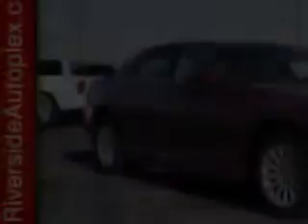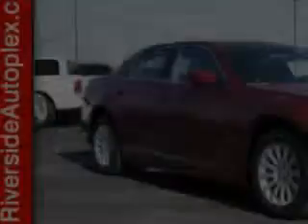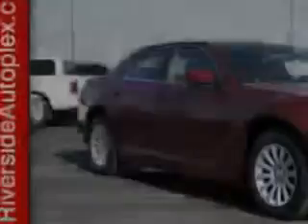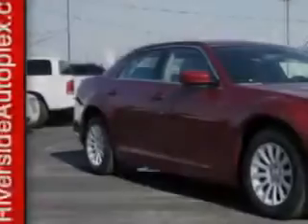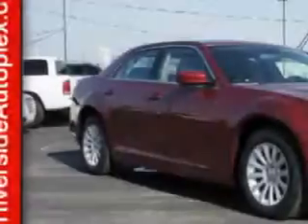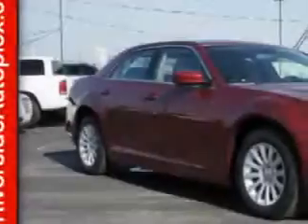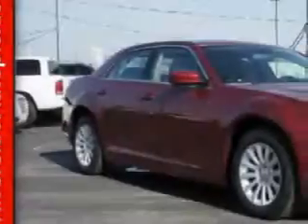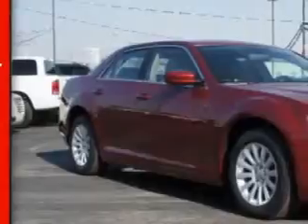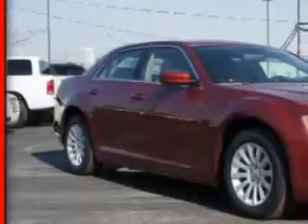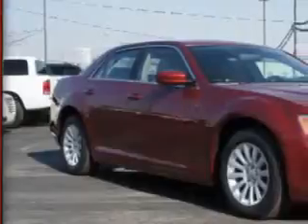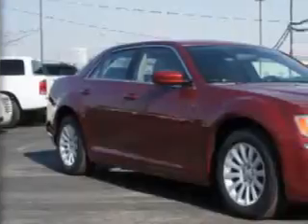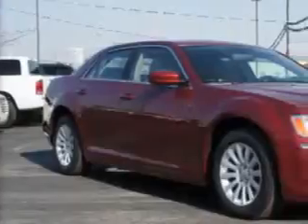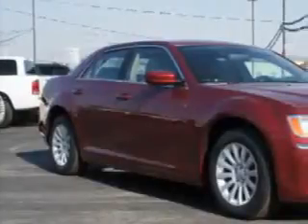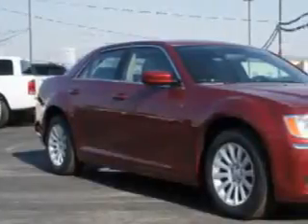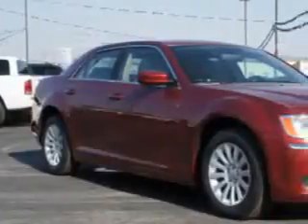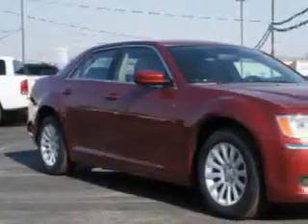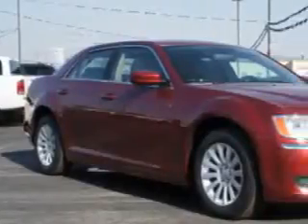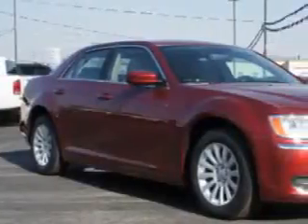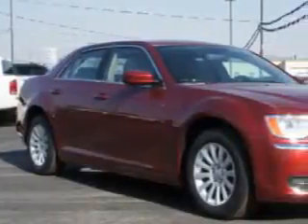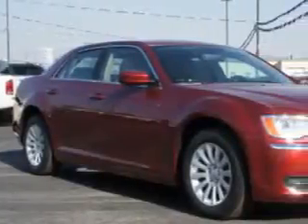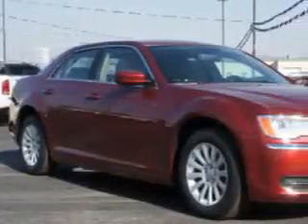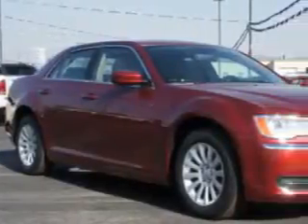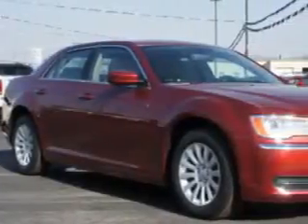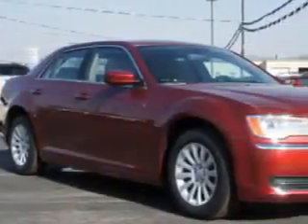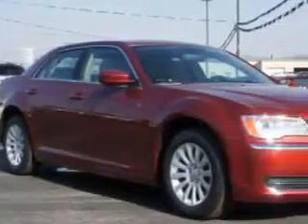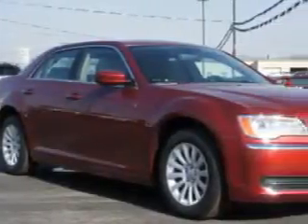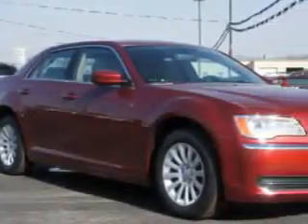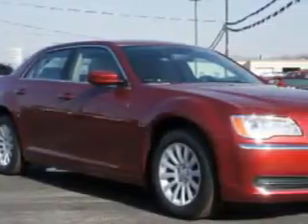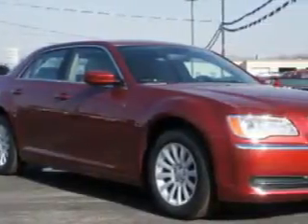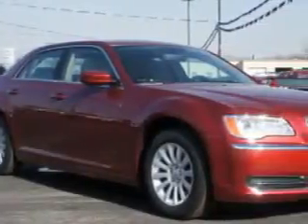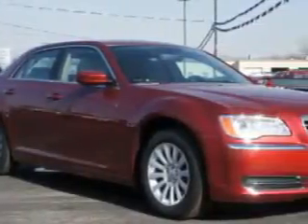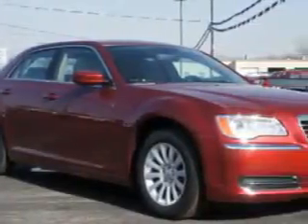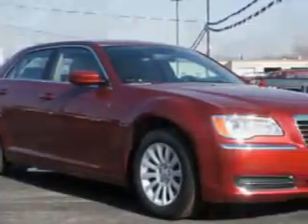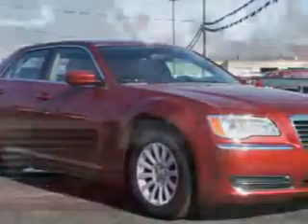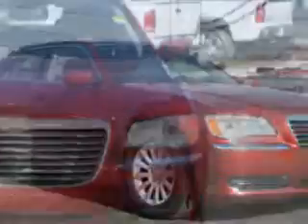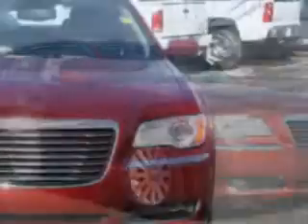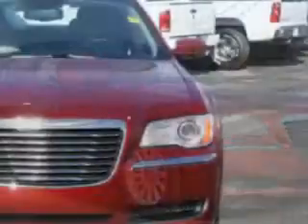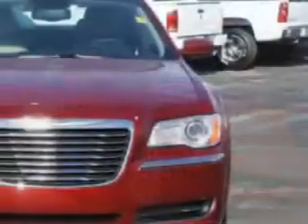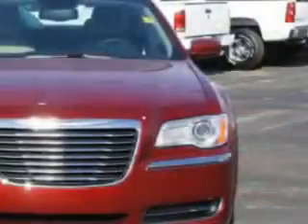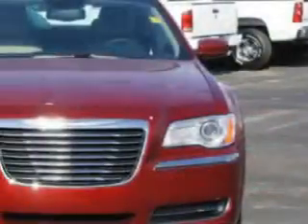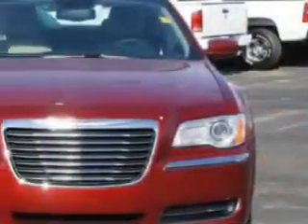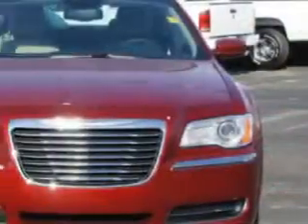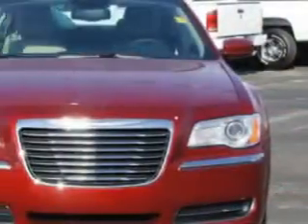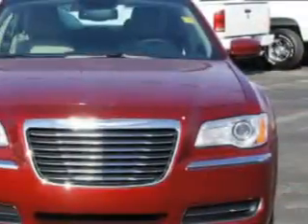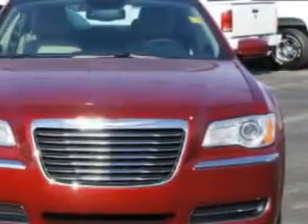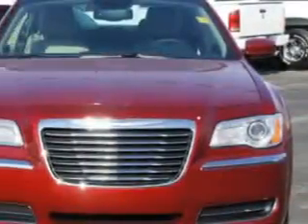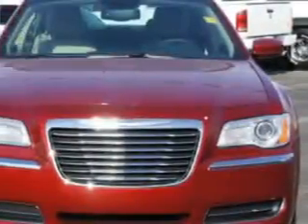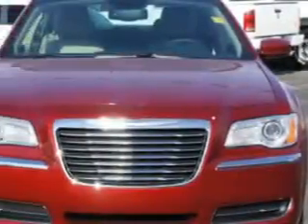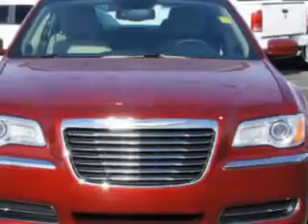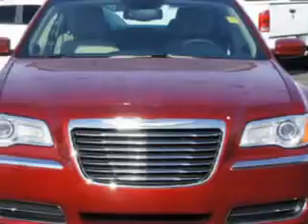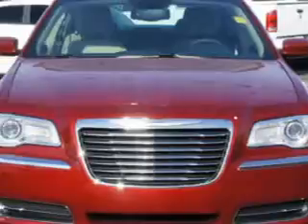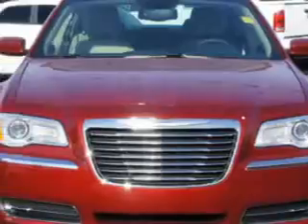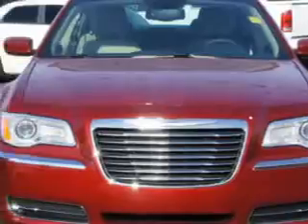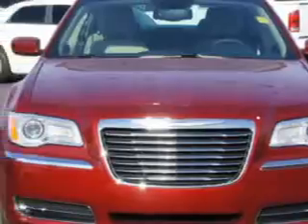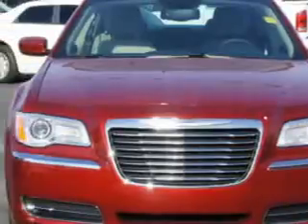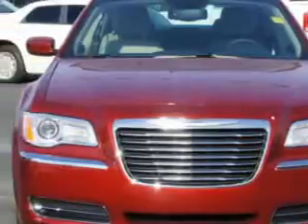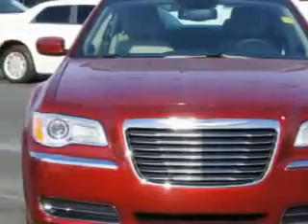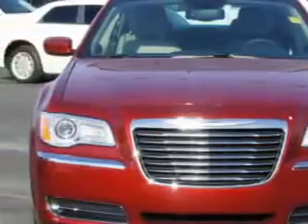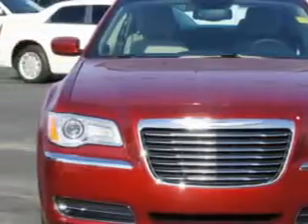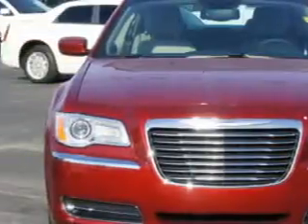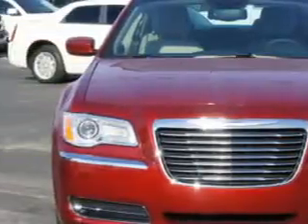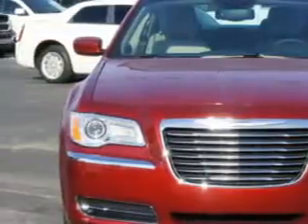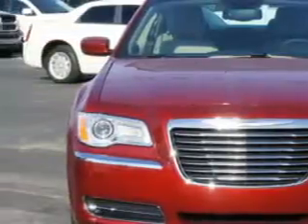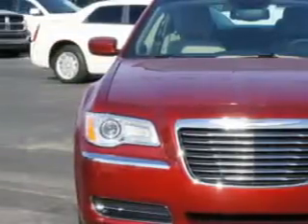Check out this deep cherry red crystal pearl coat 2014 Chrysler 300 sedan, equipped with a 6-cylinder engine and an automatic transmission.